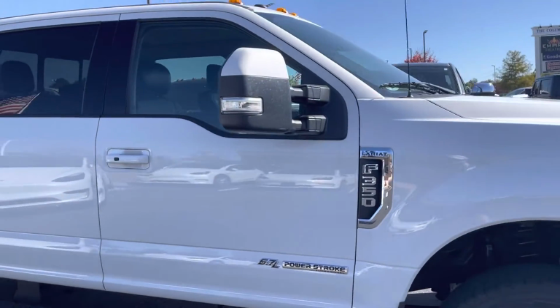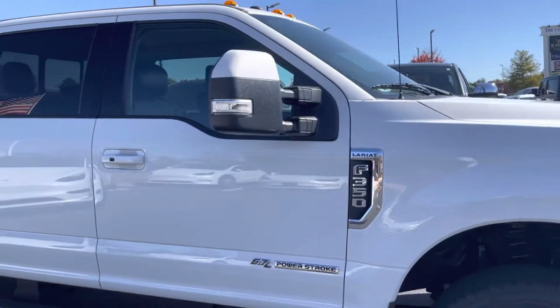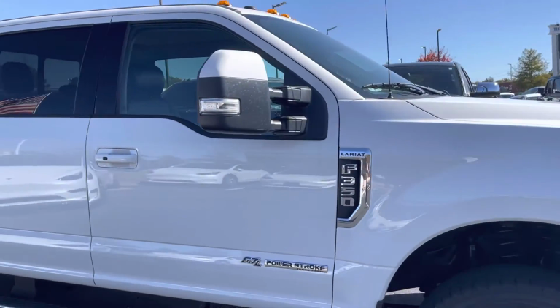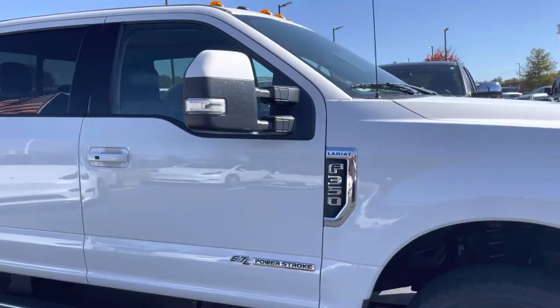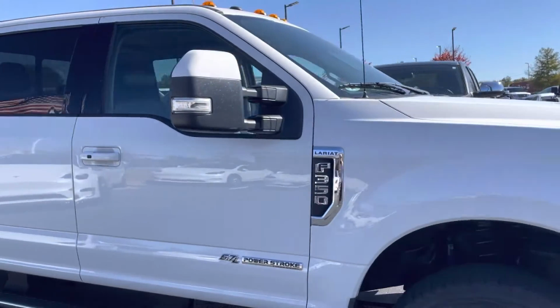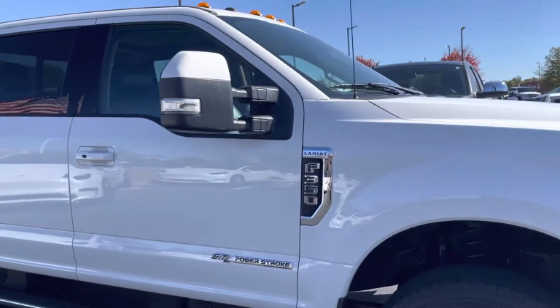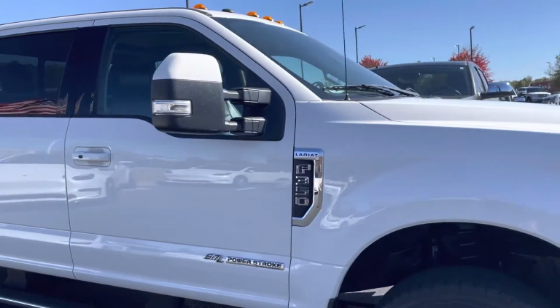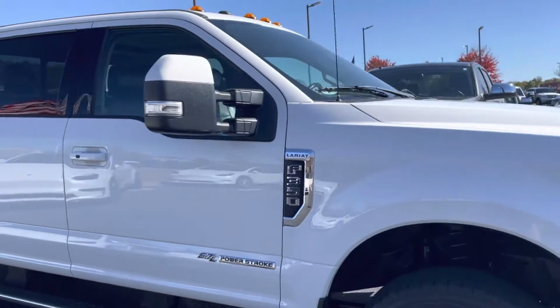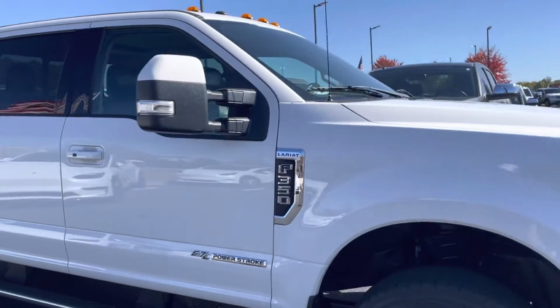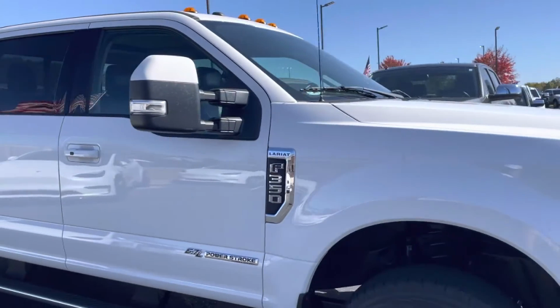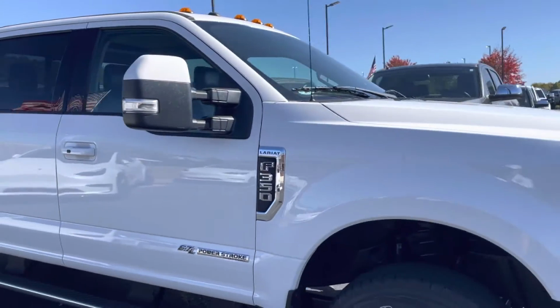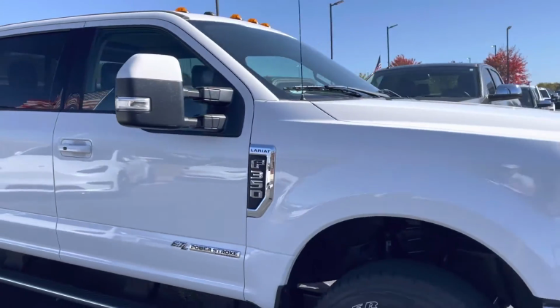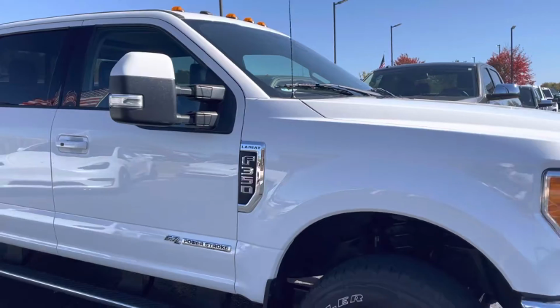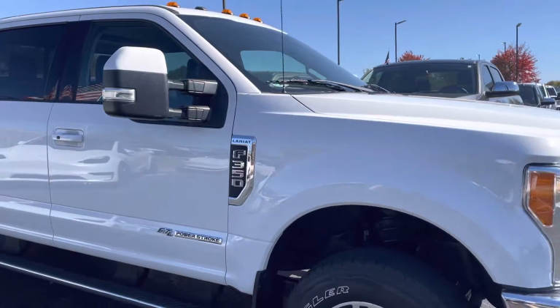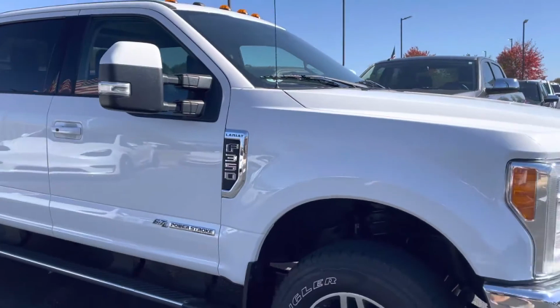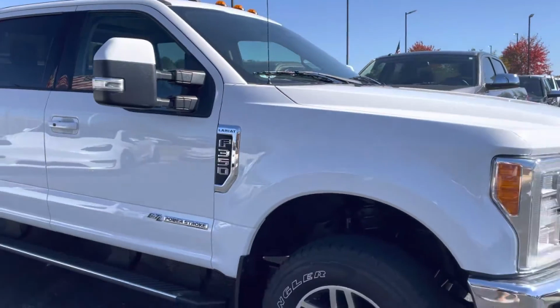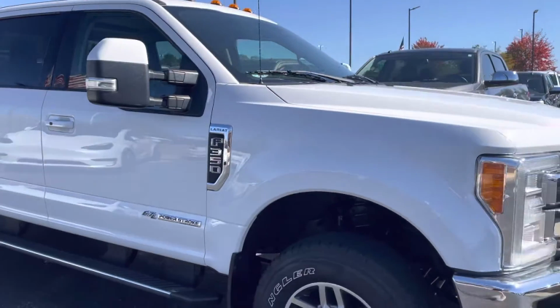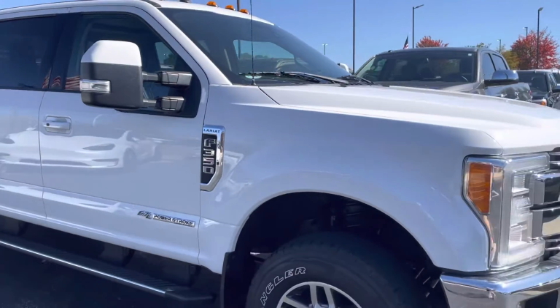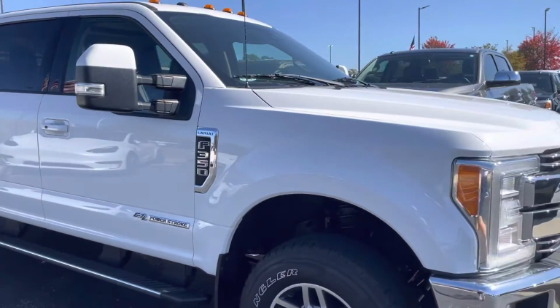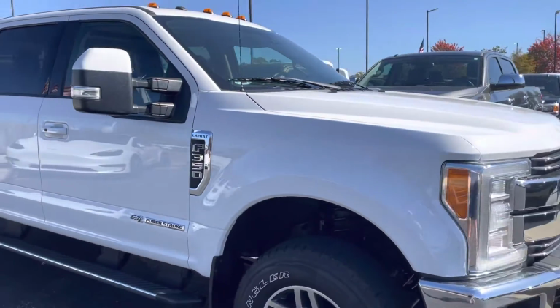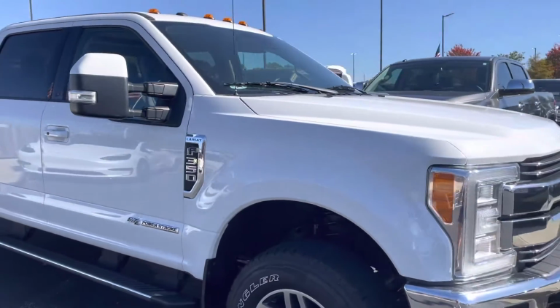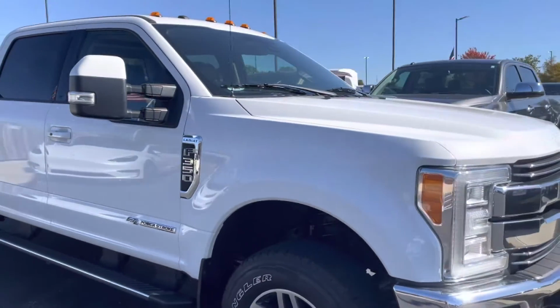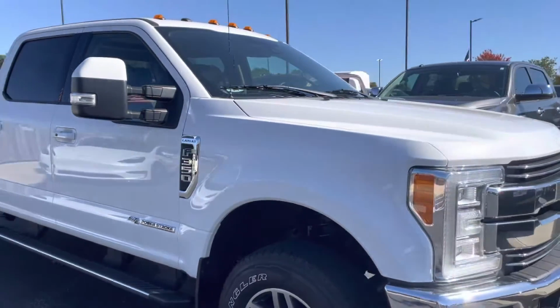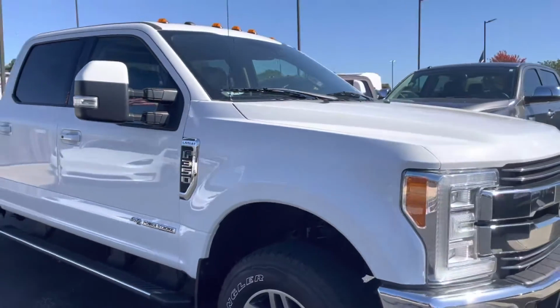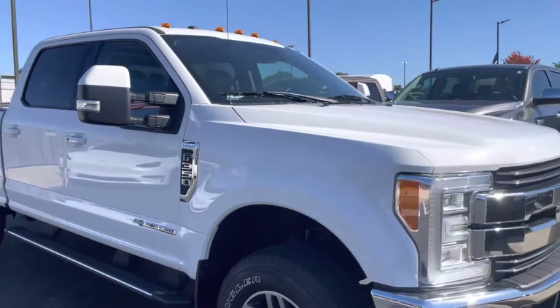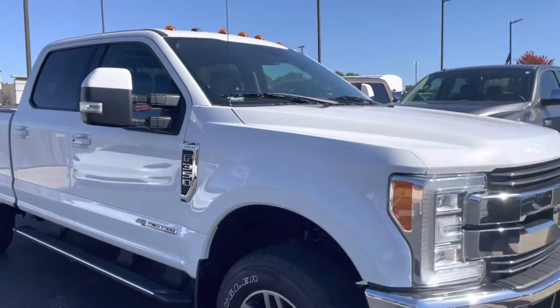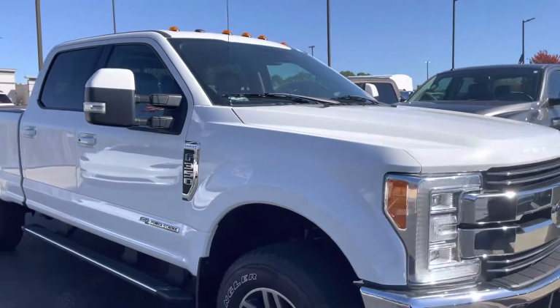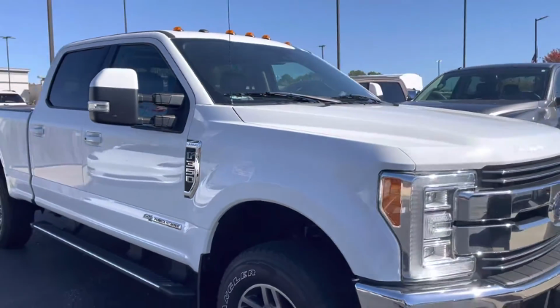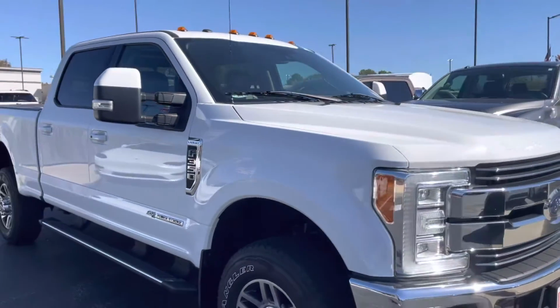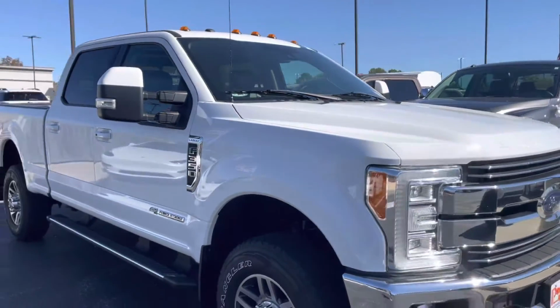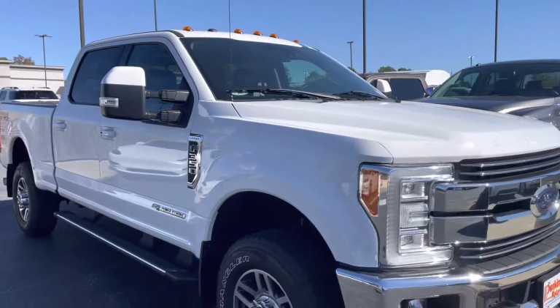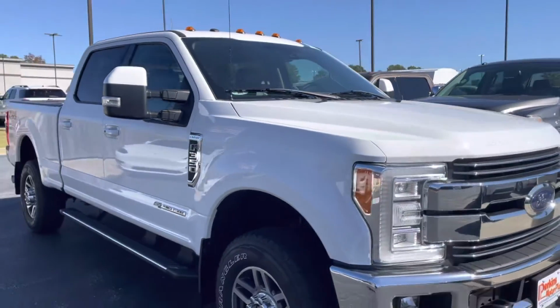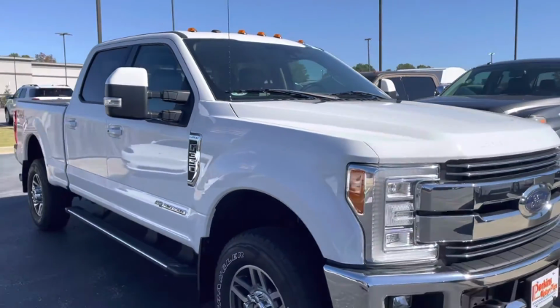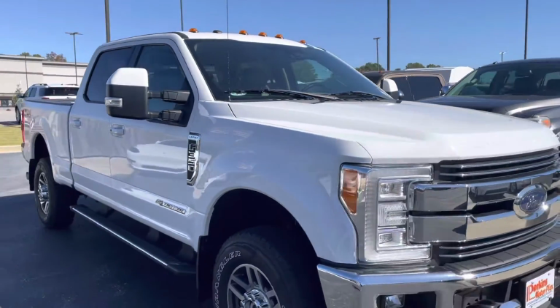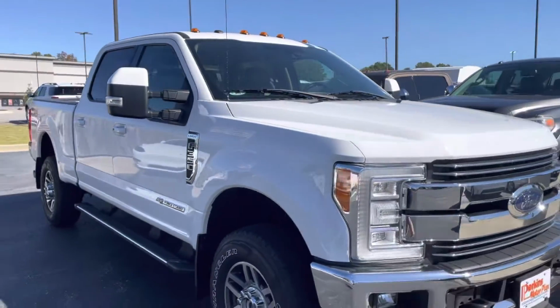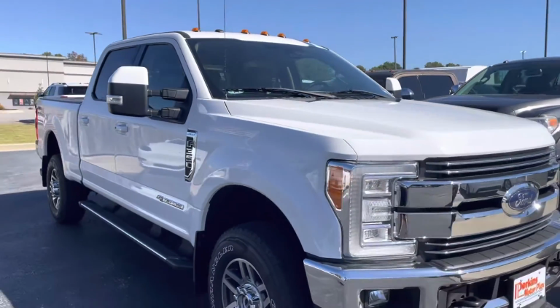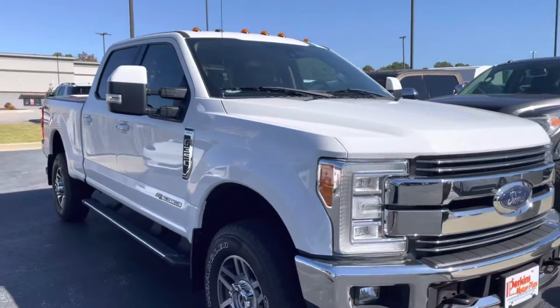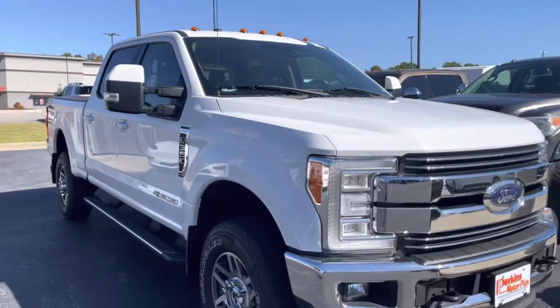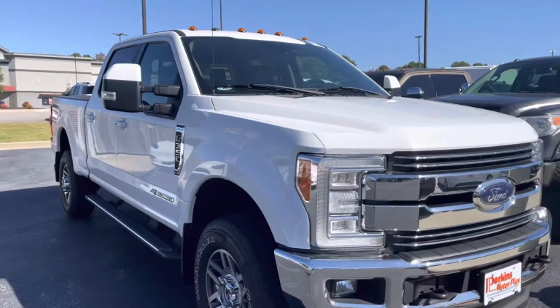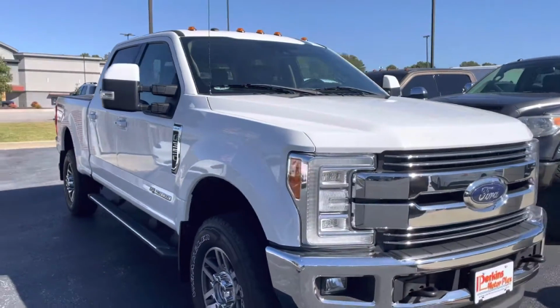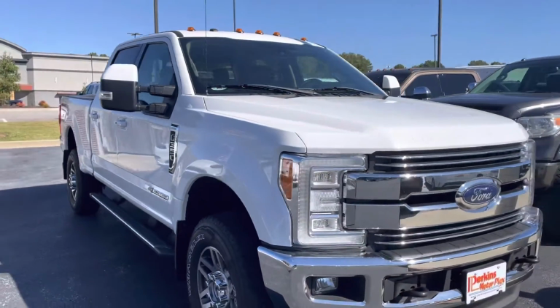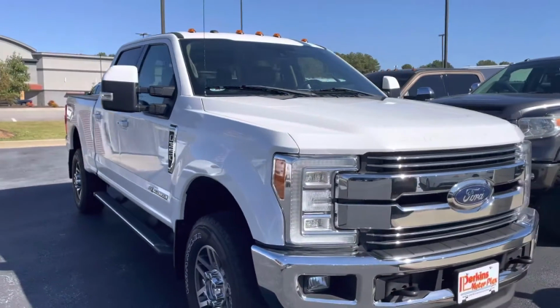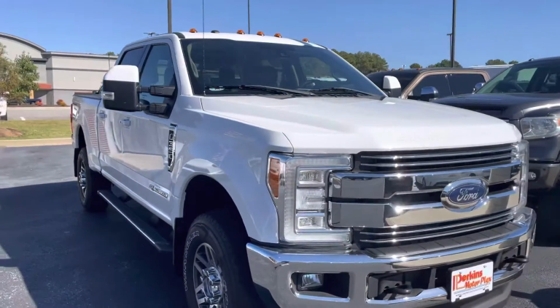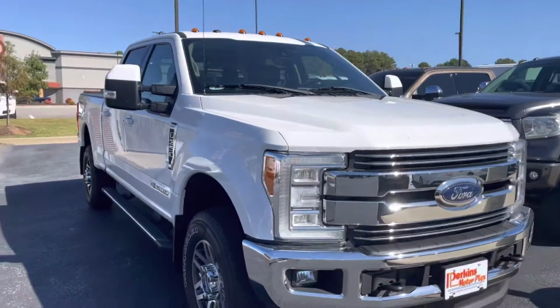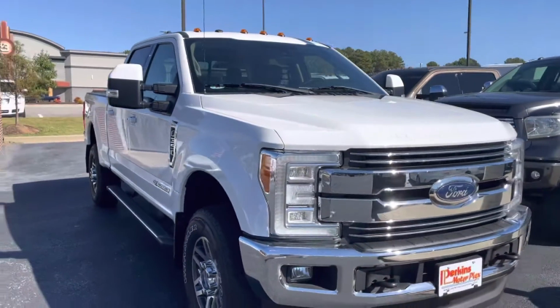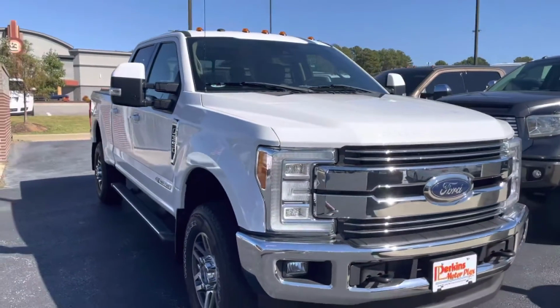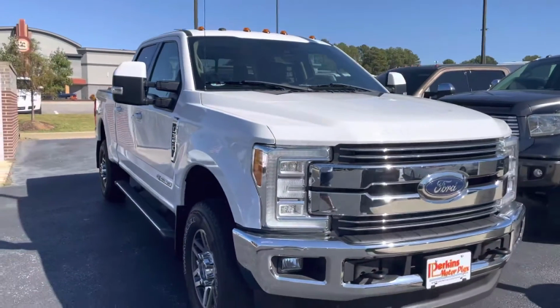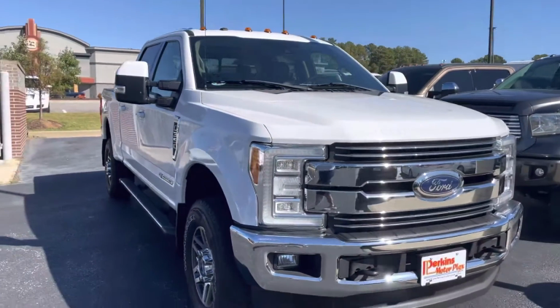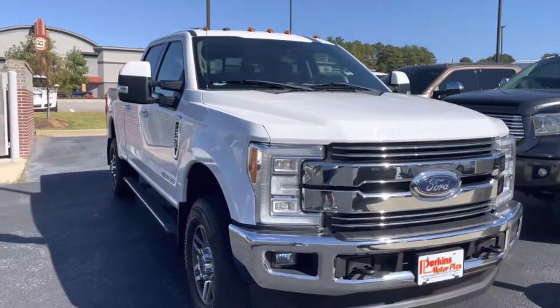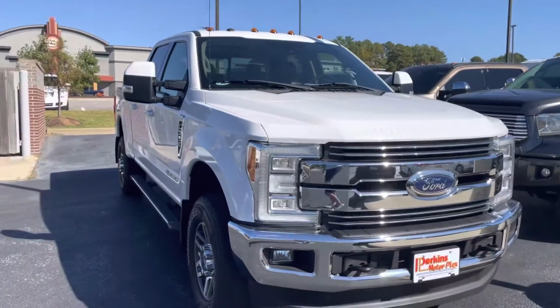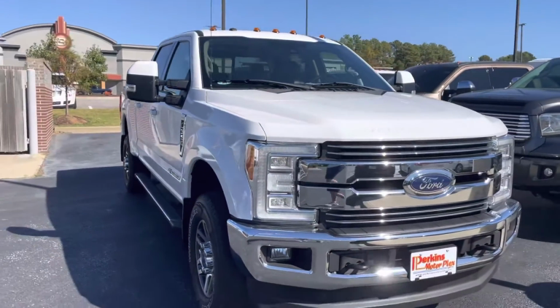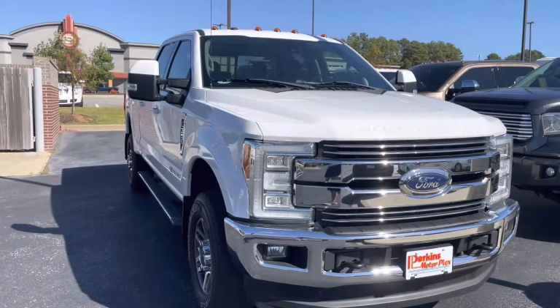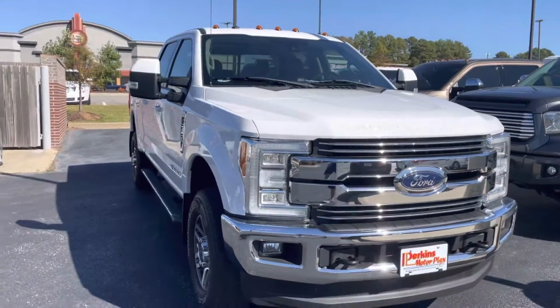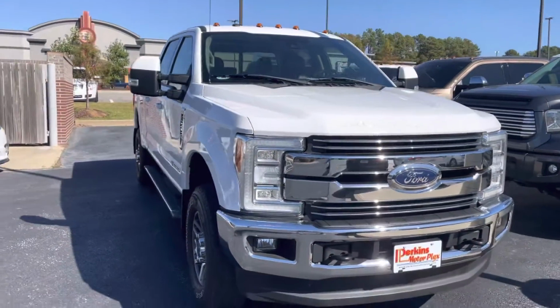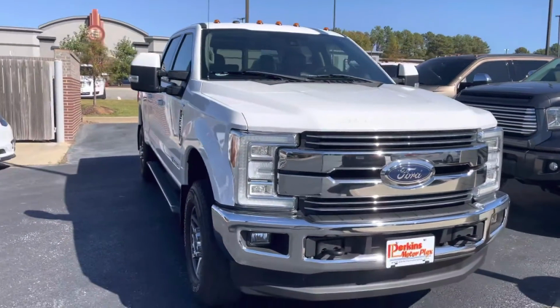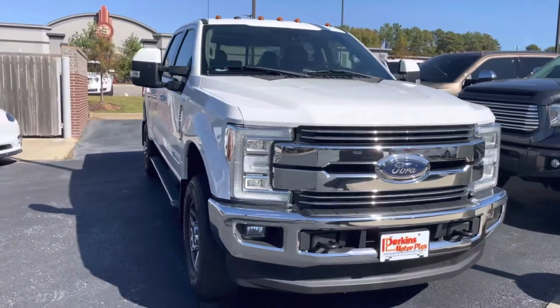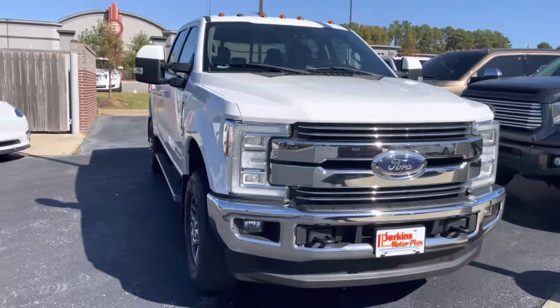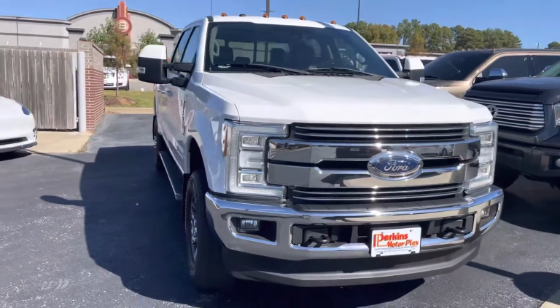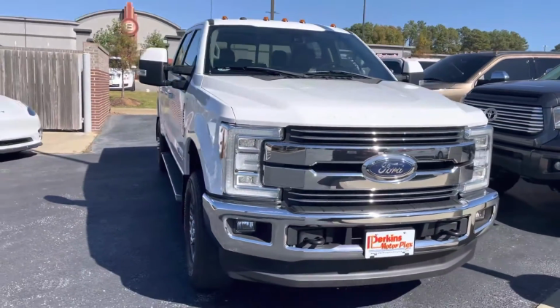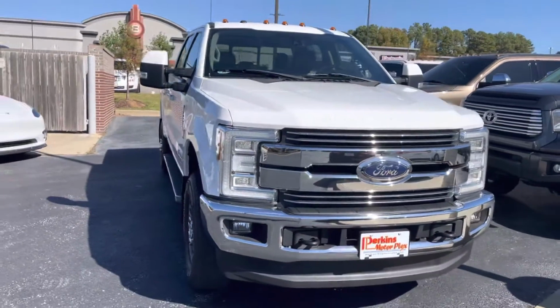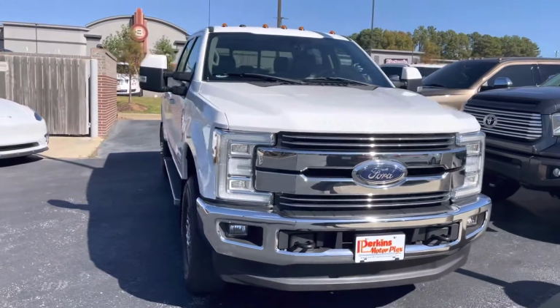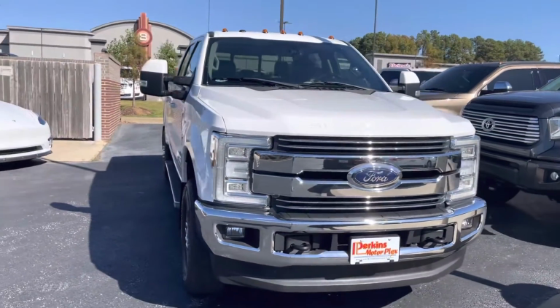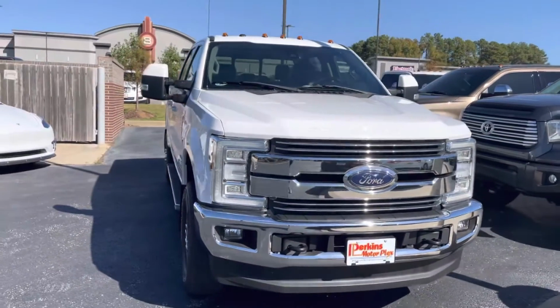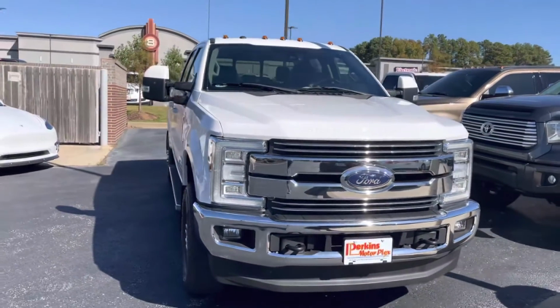Just a super nice truck for being about five years old. It's amazing. Thank you.